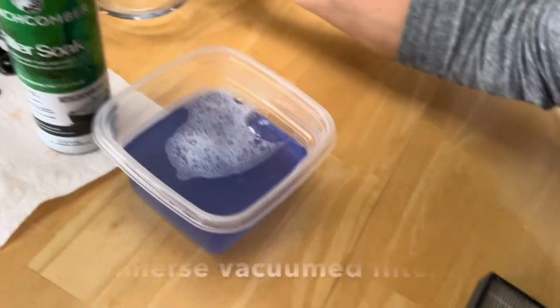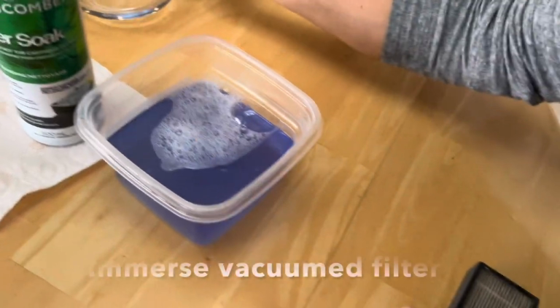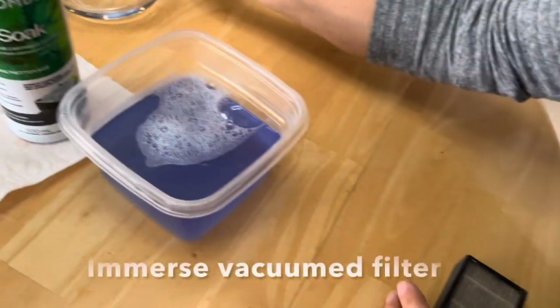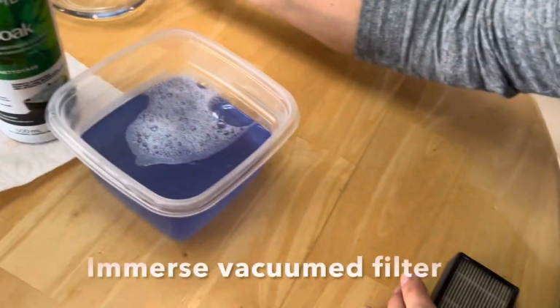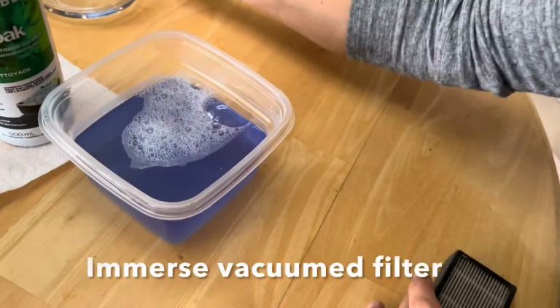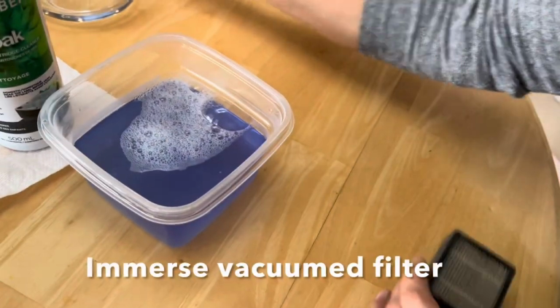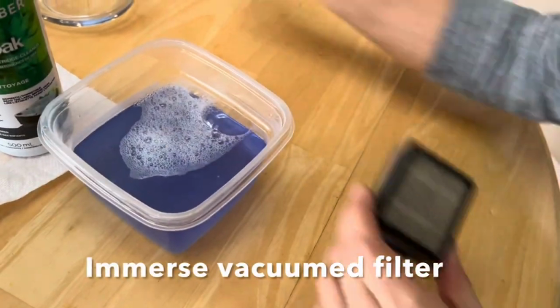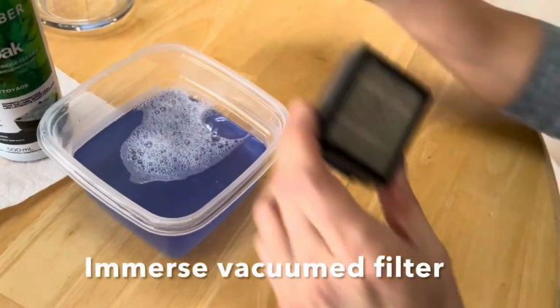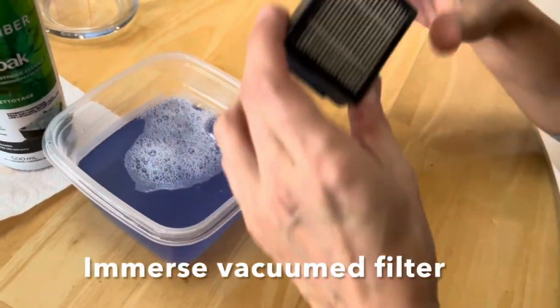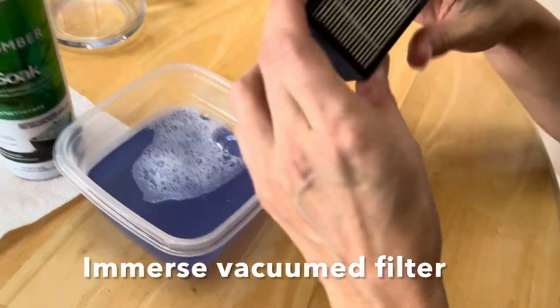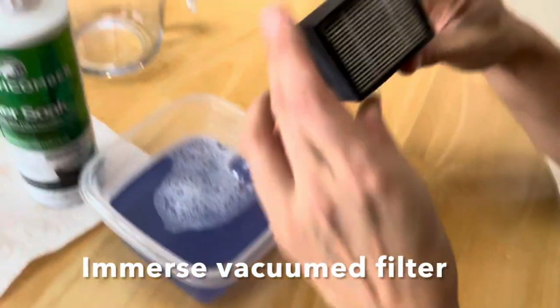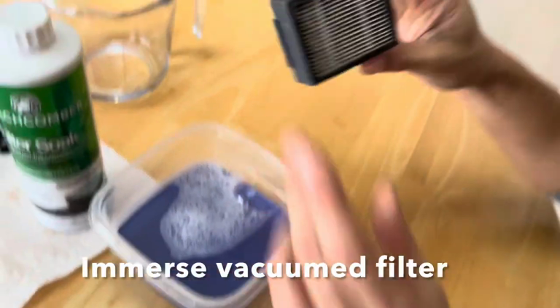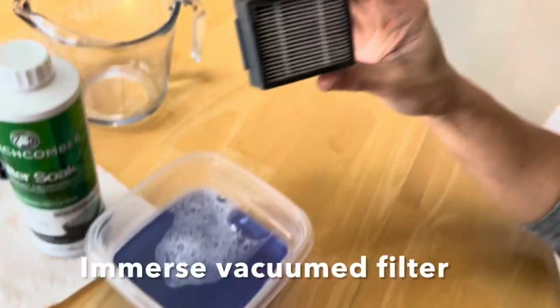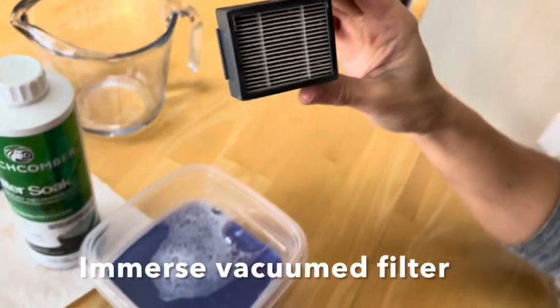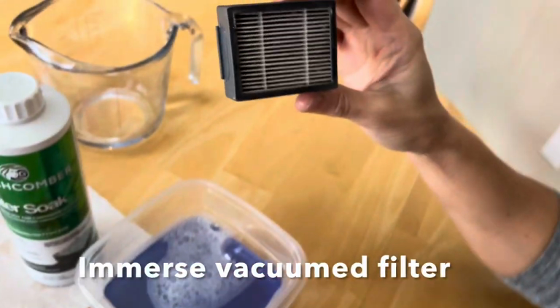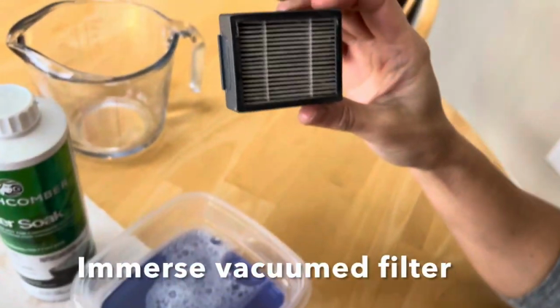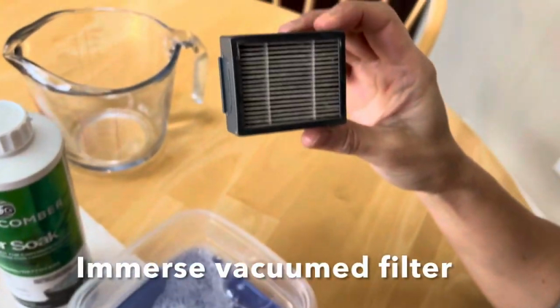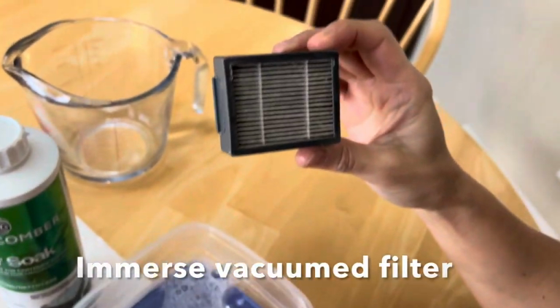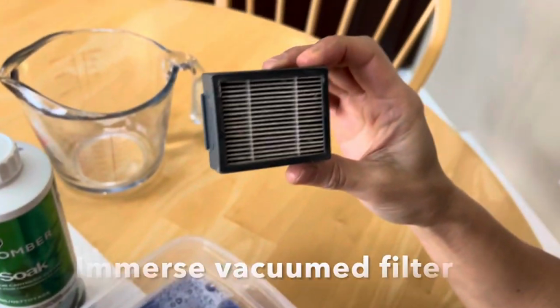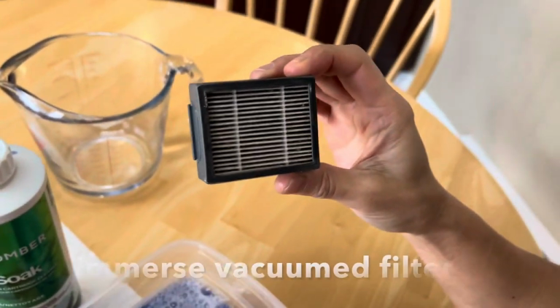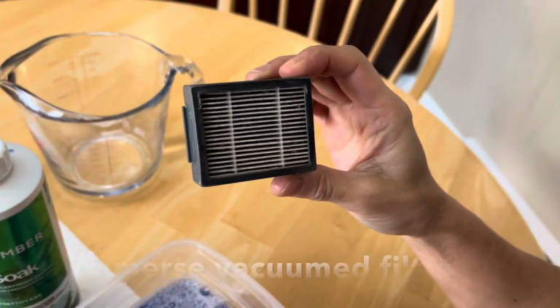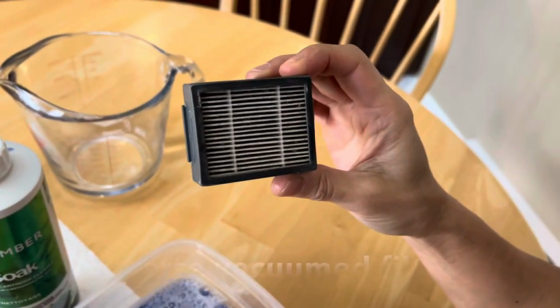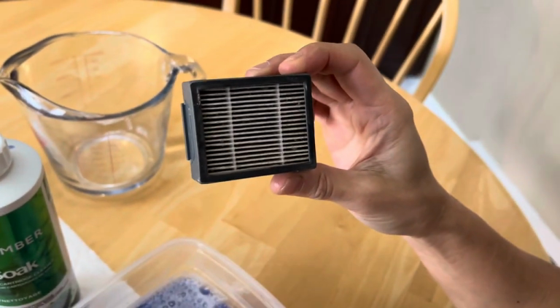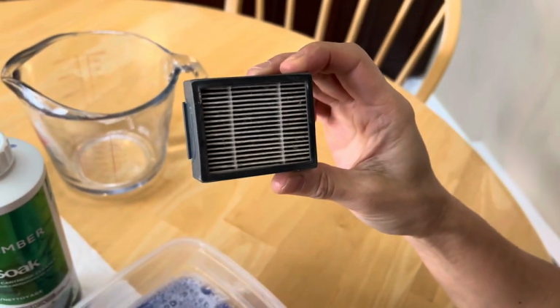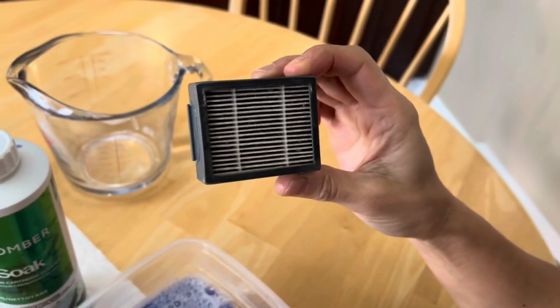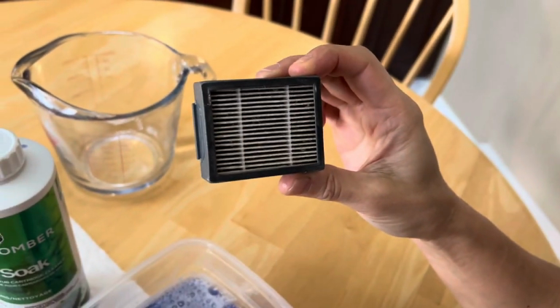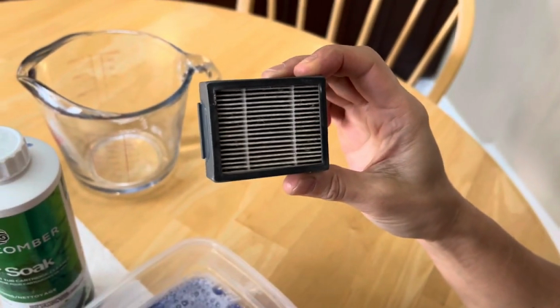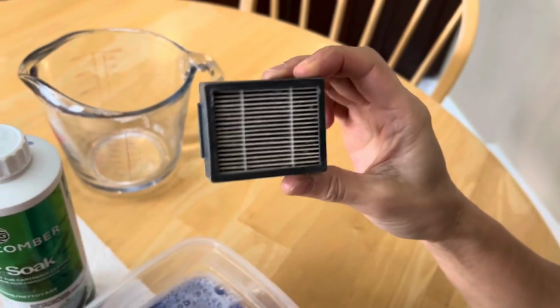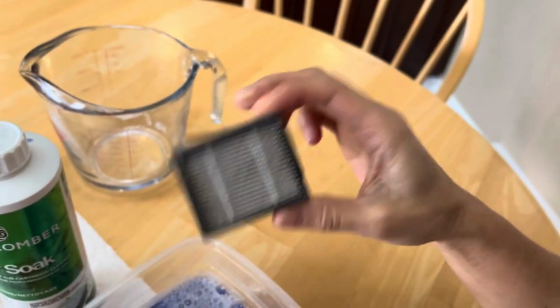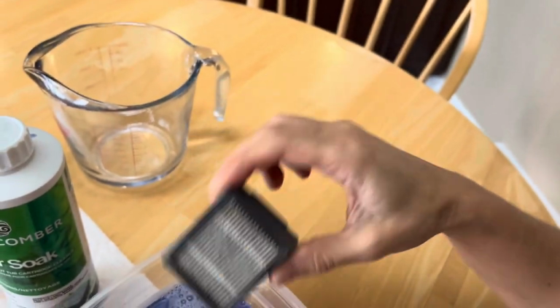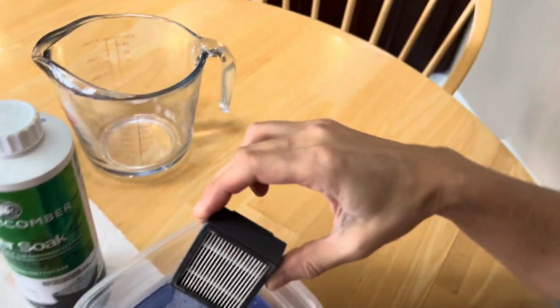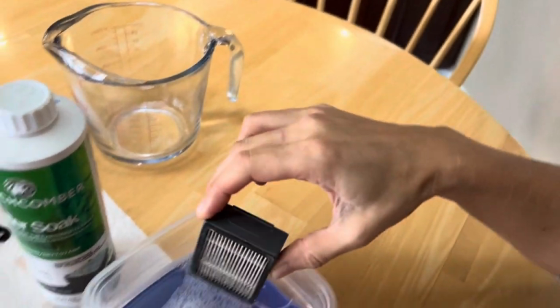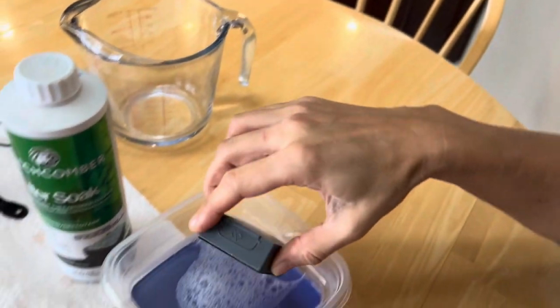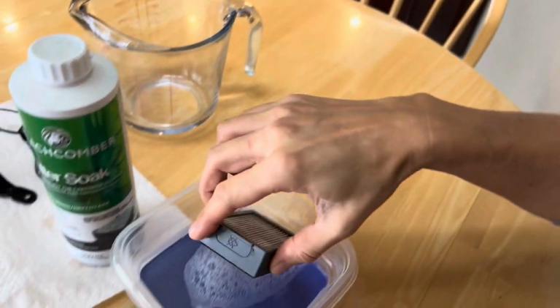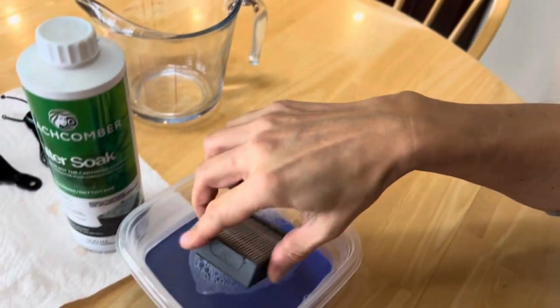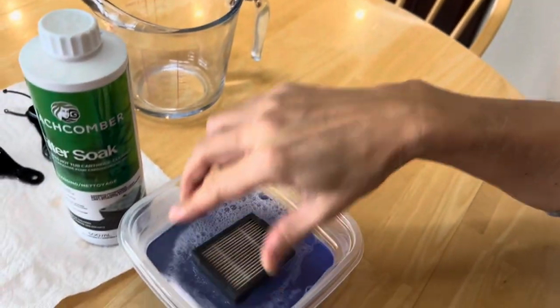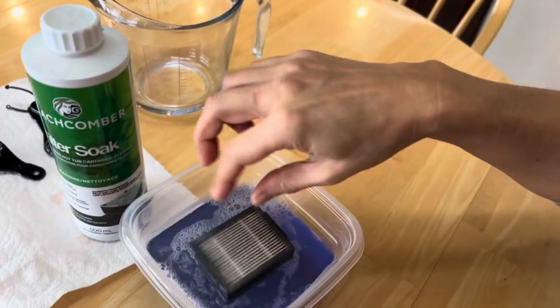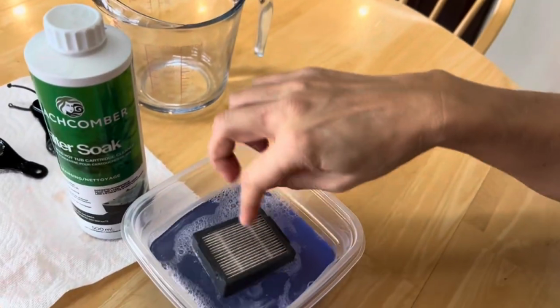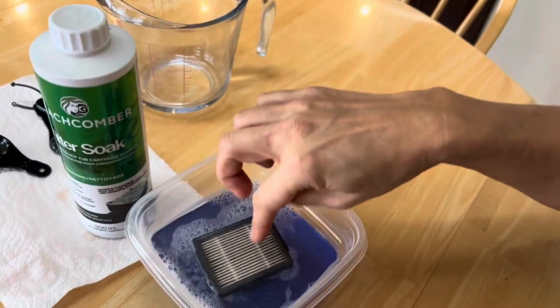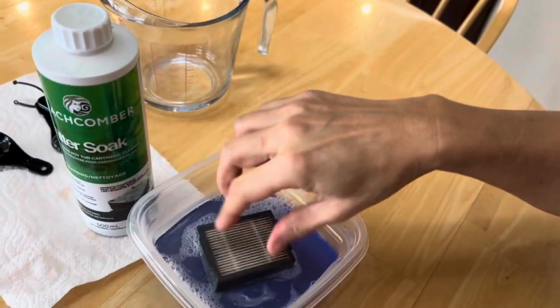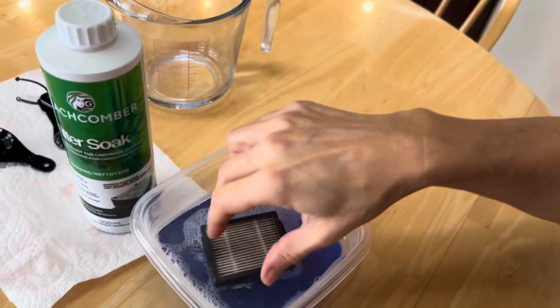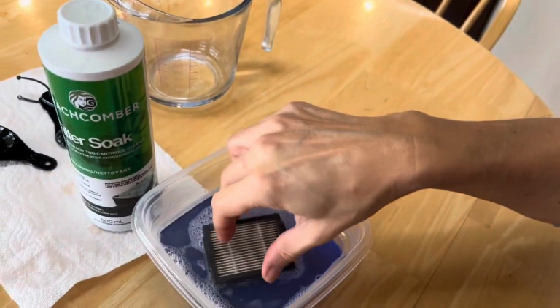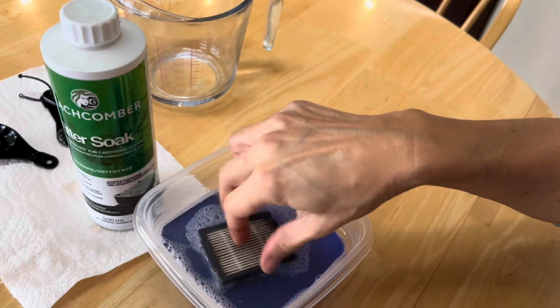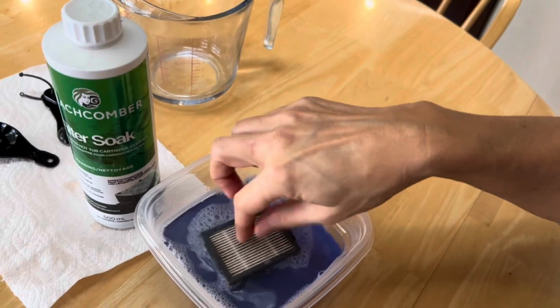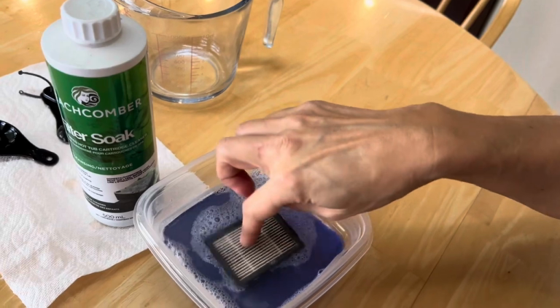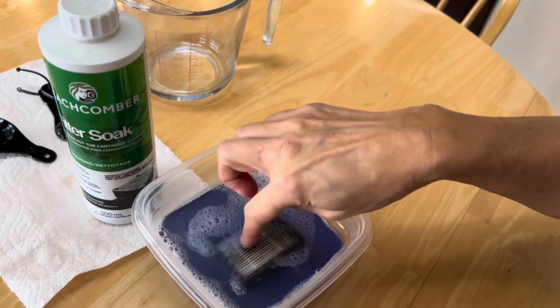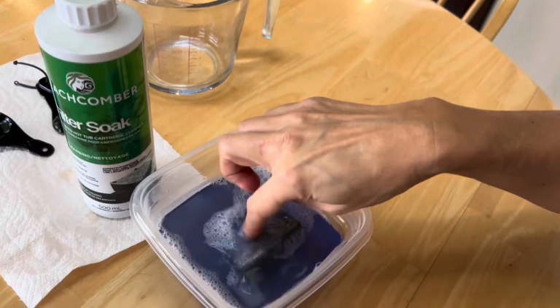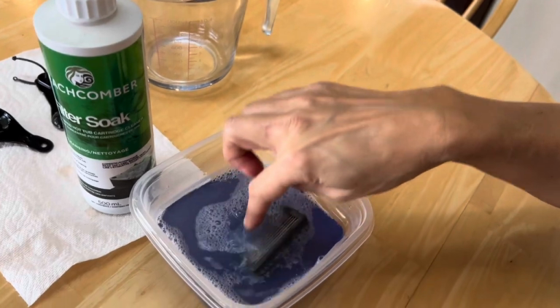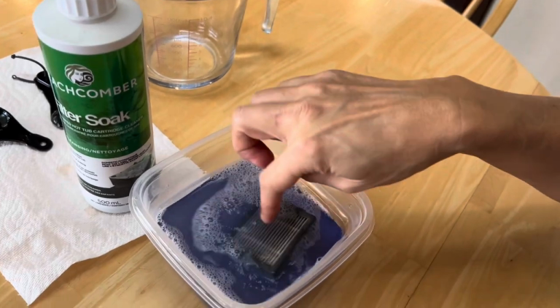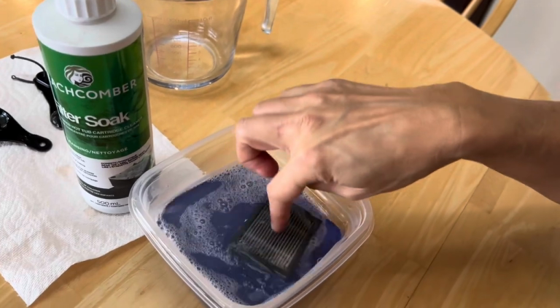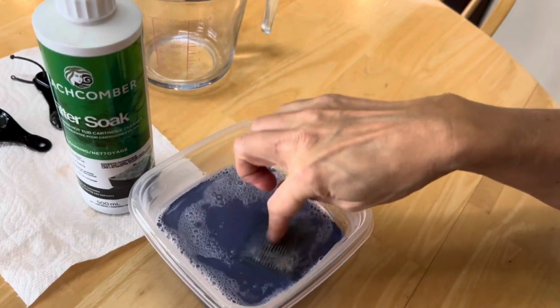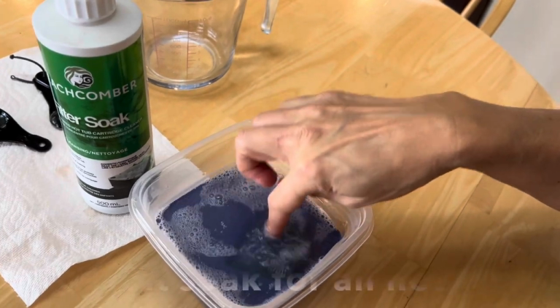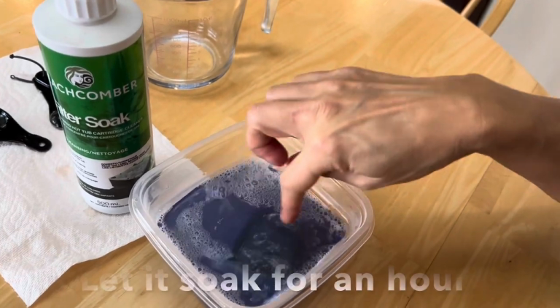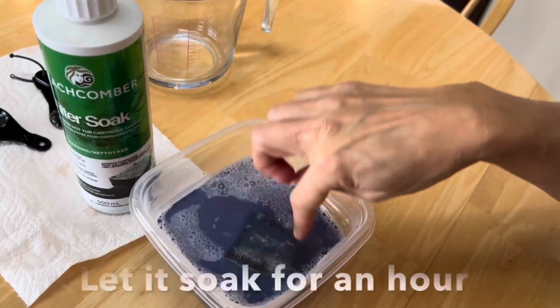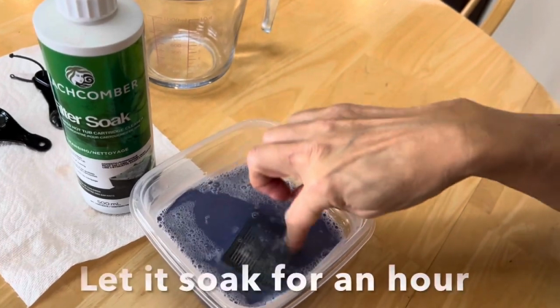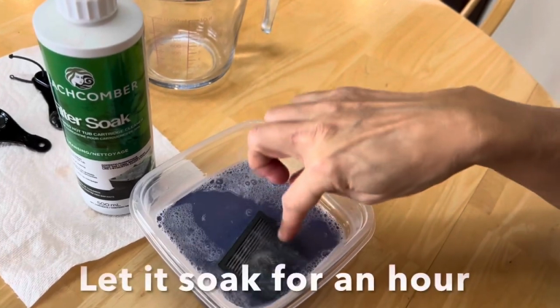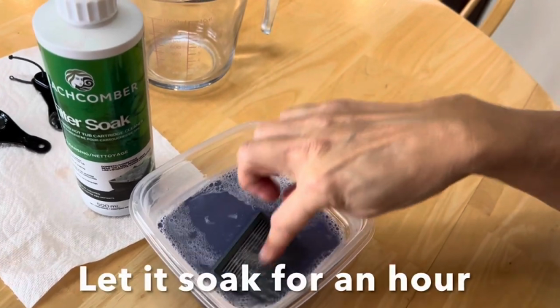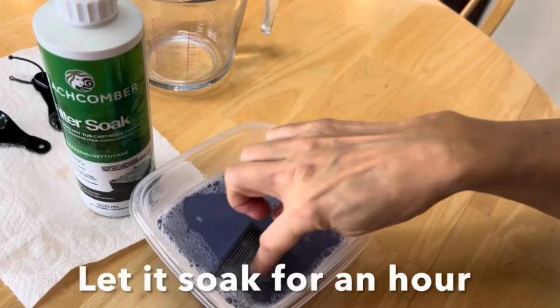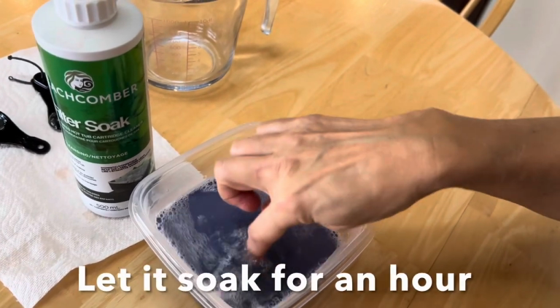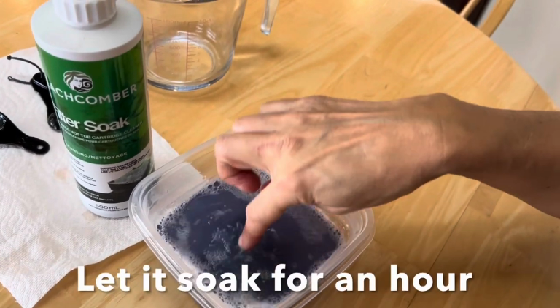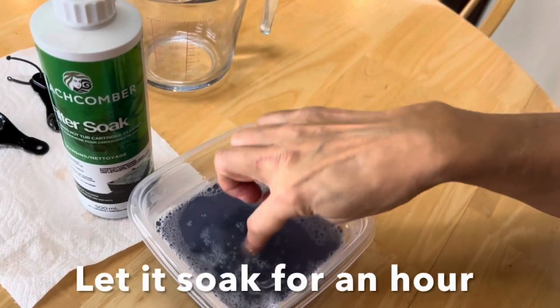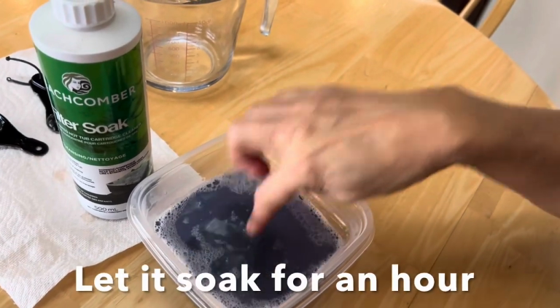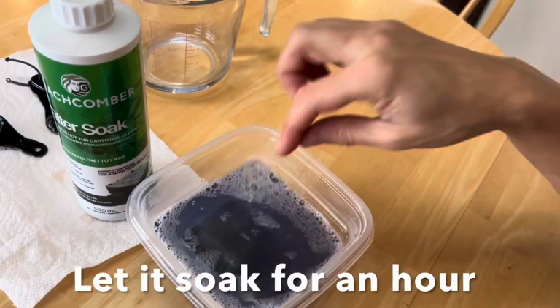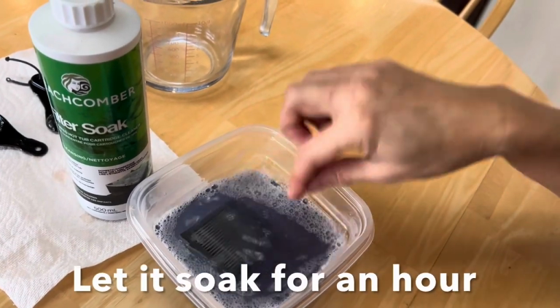Then we immerse the filter in the water and let it soak for about an hour. You can do more than one filter at a time.